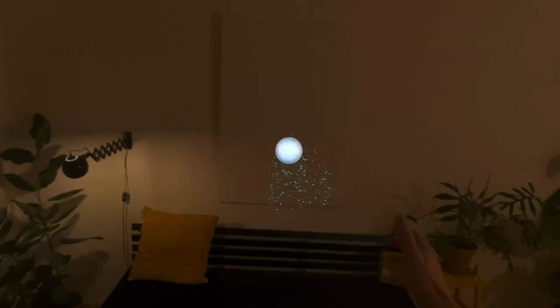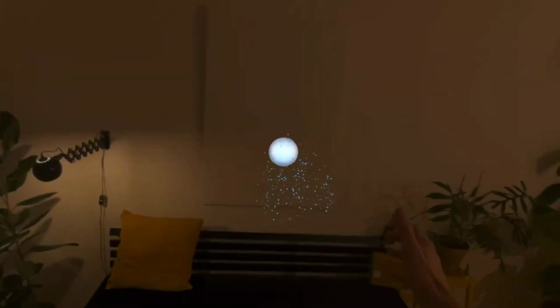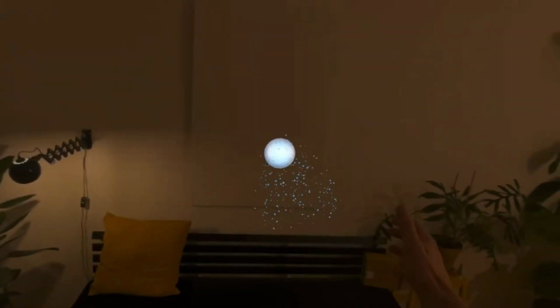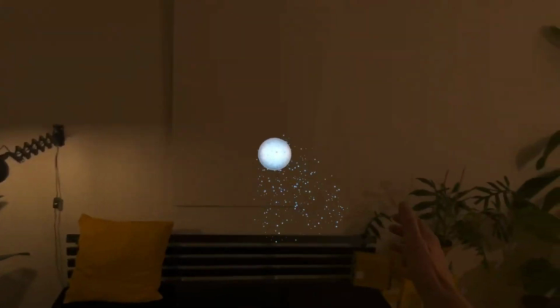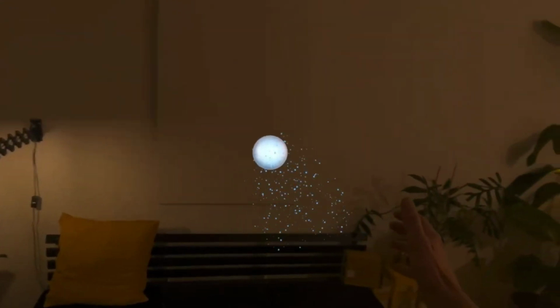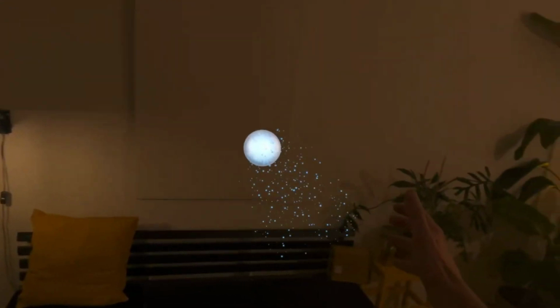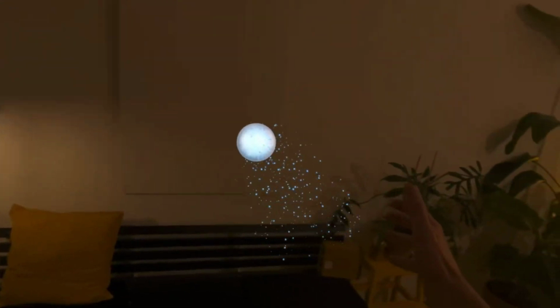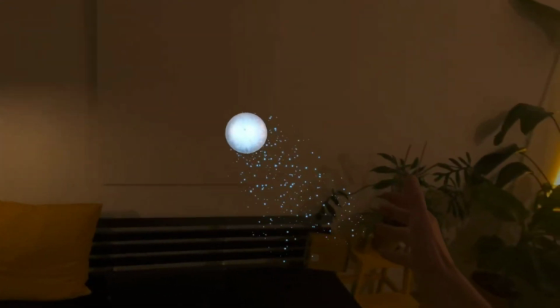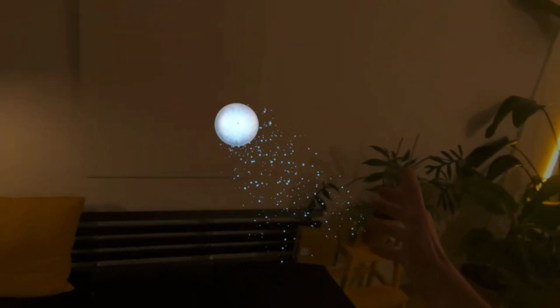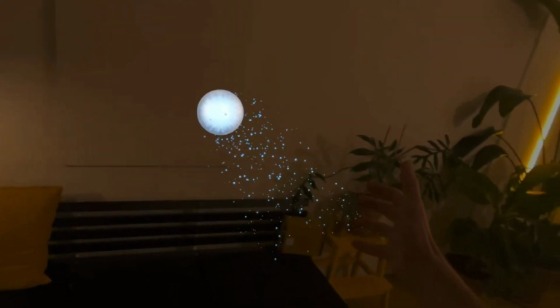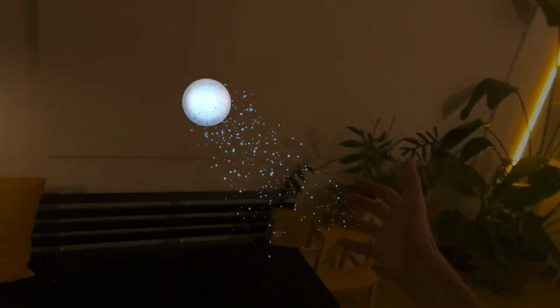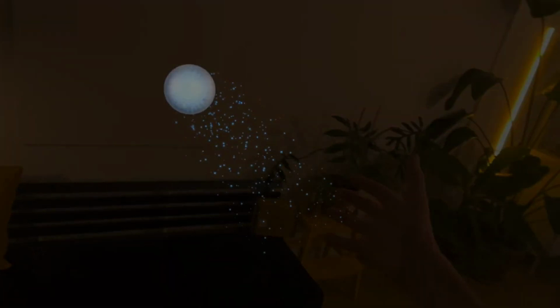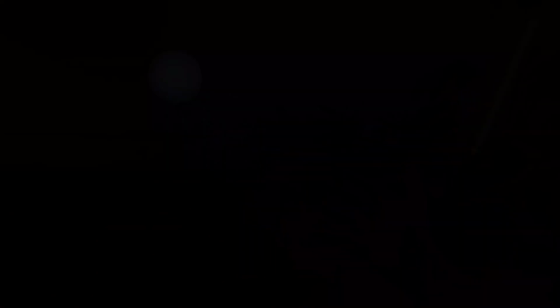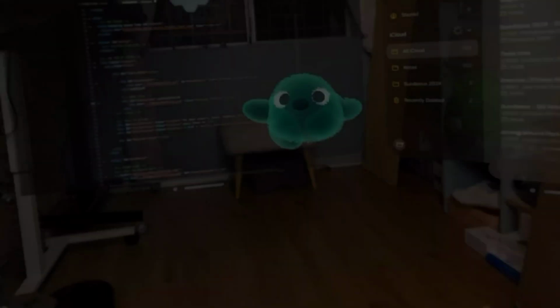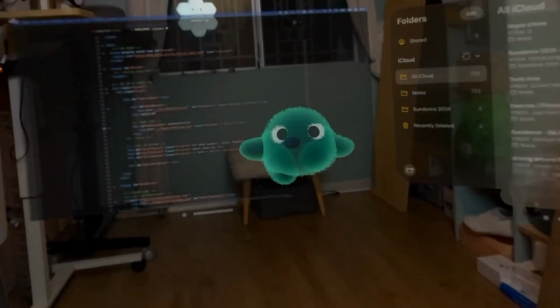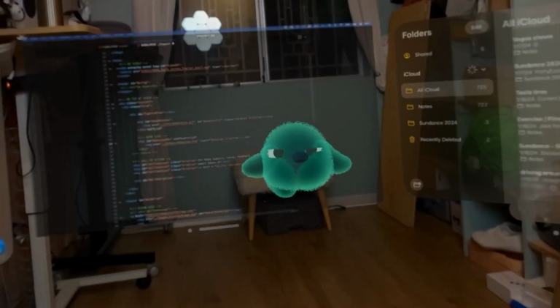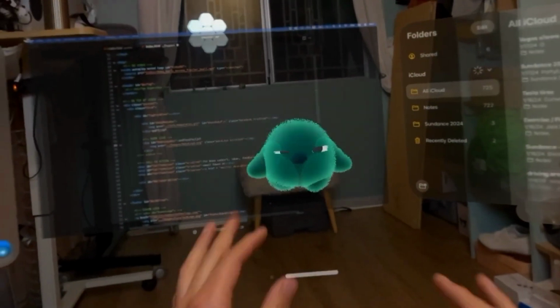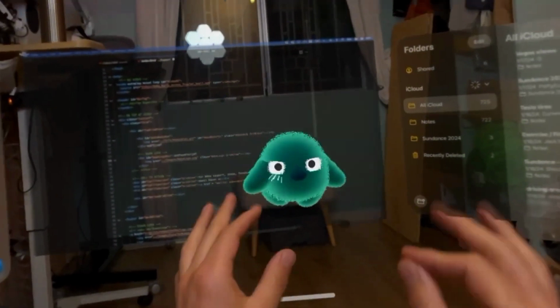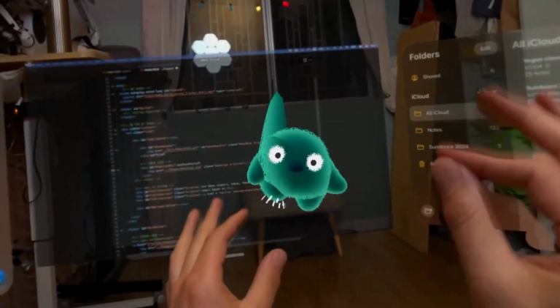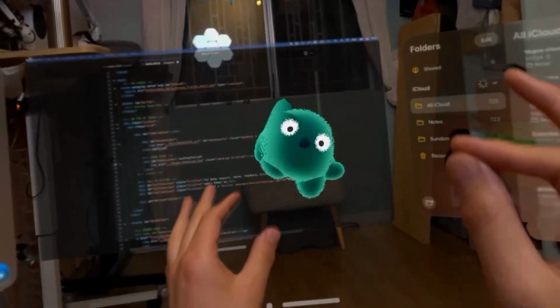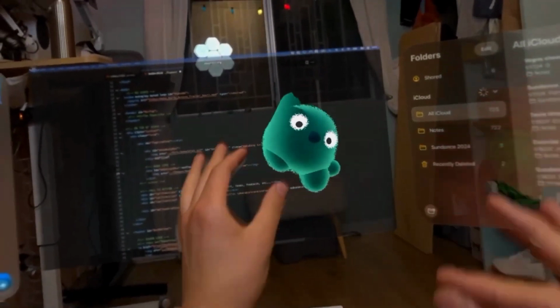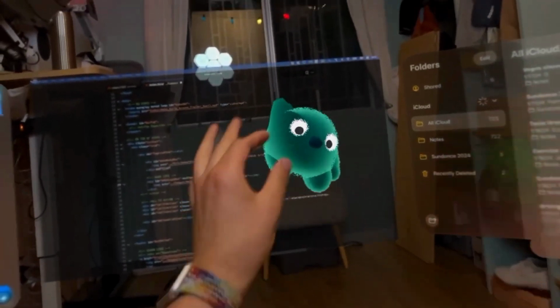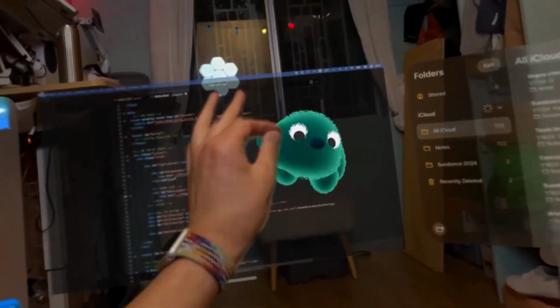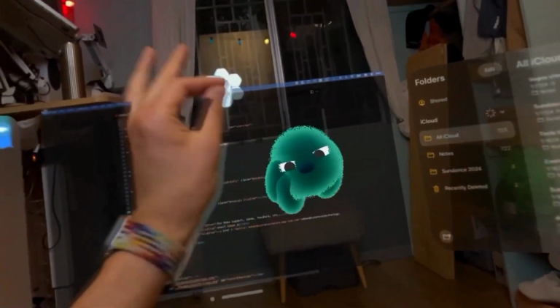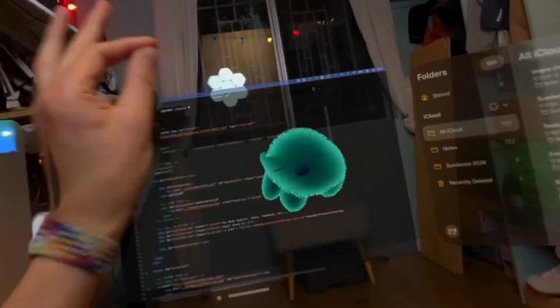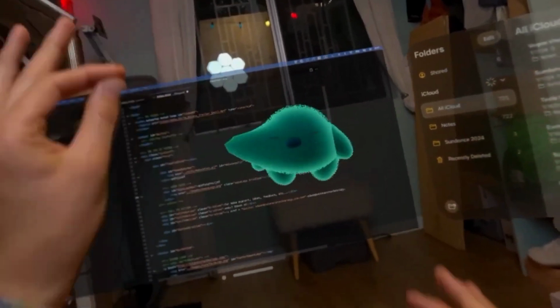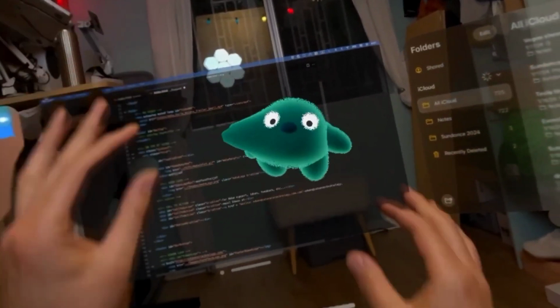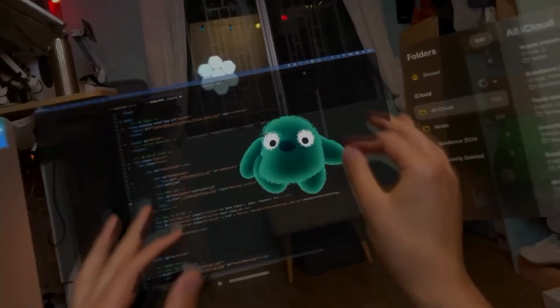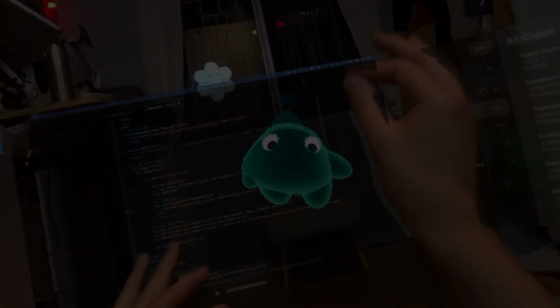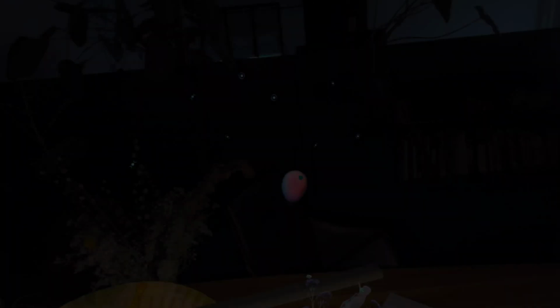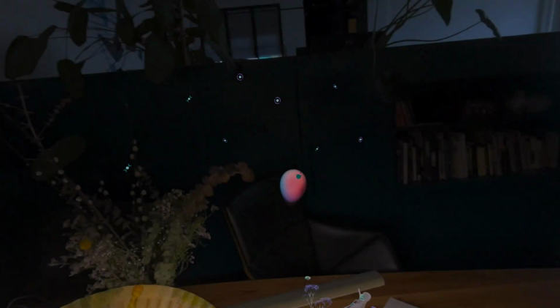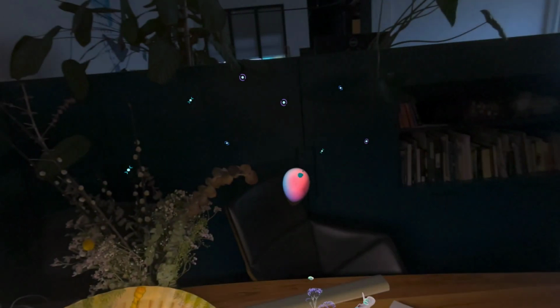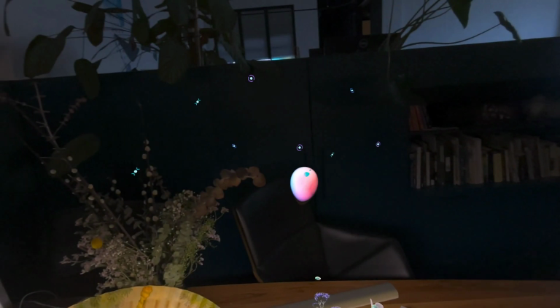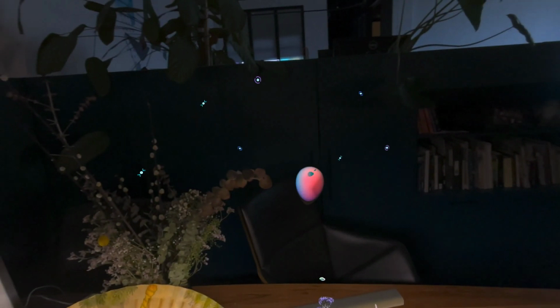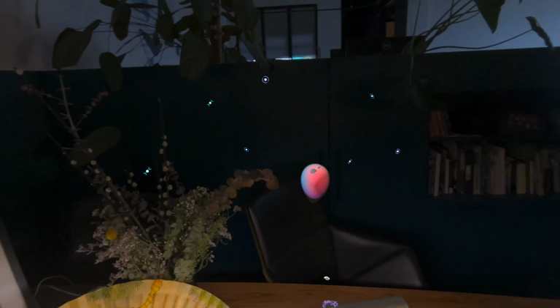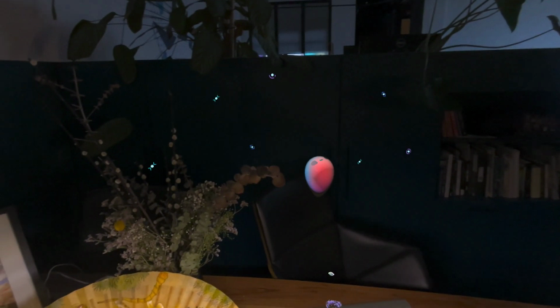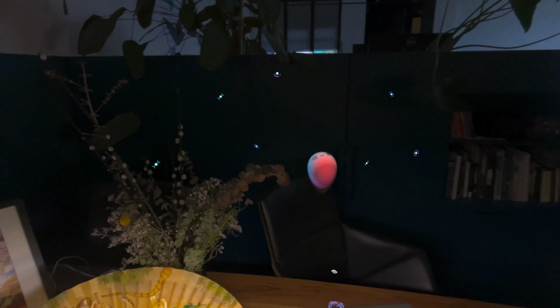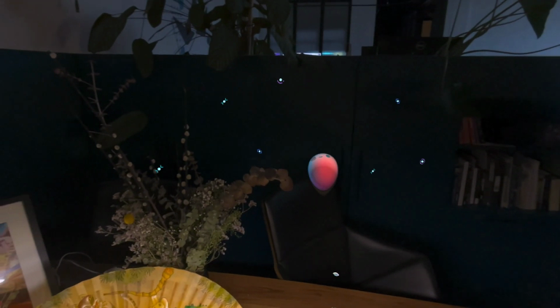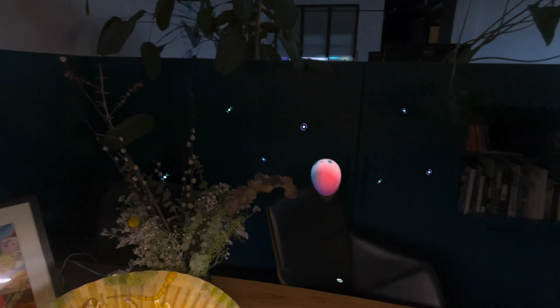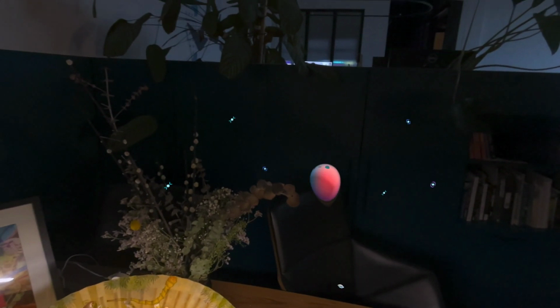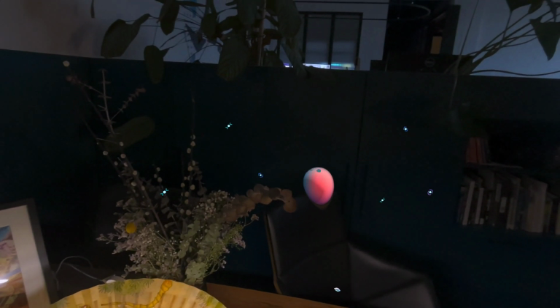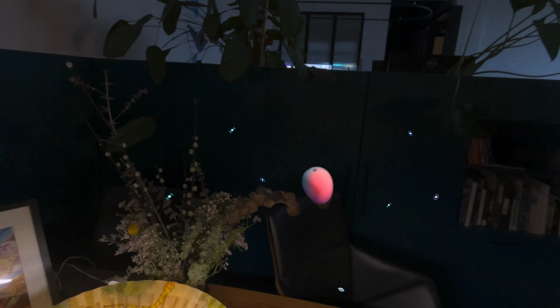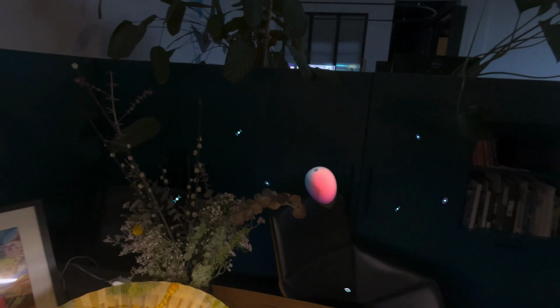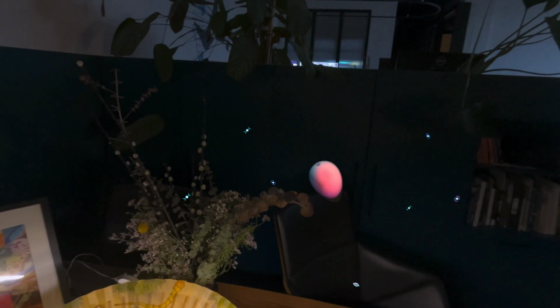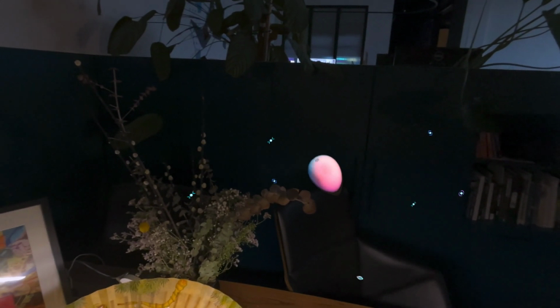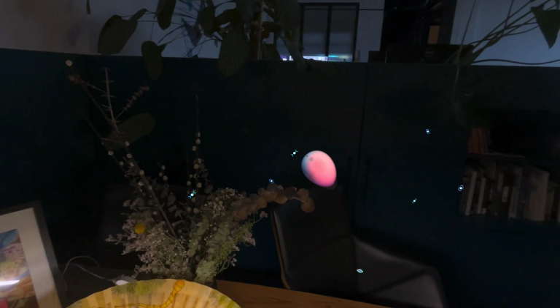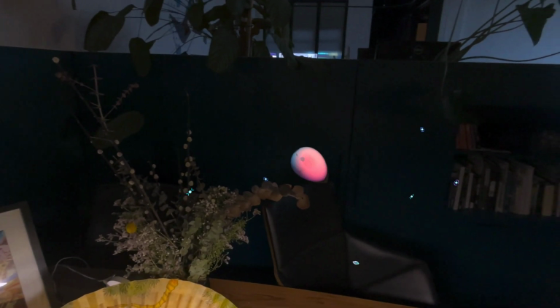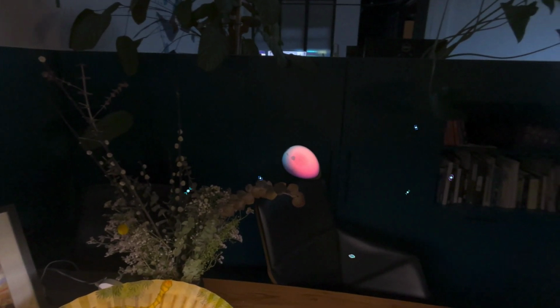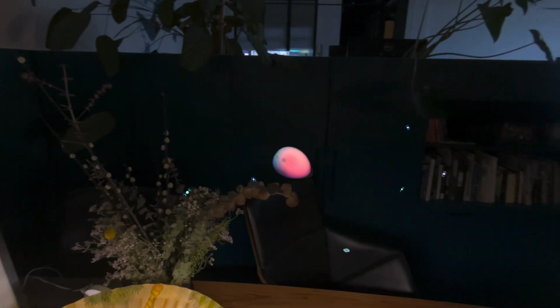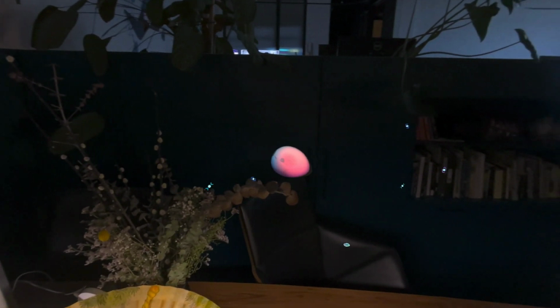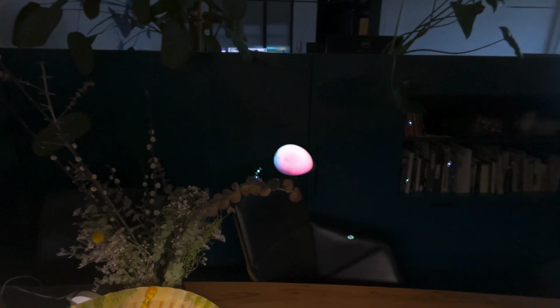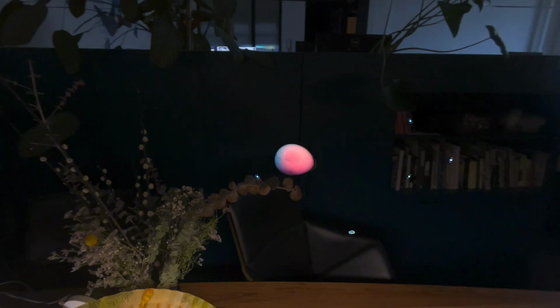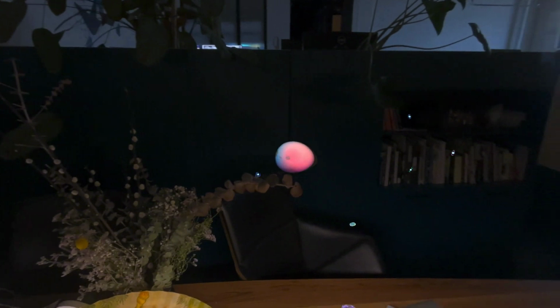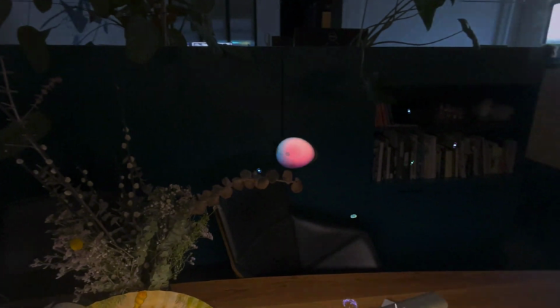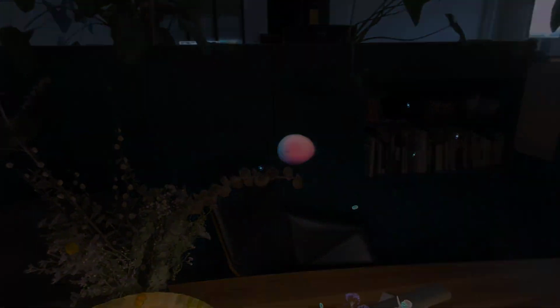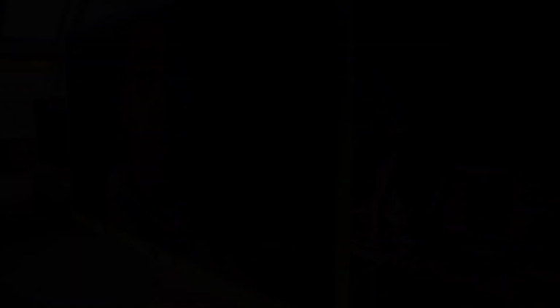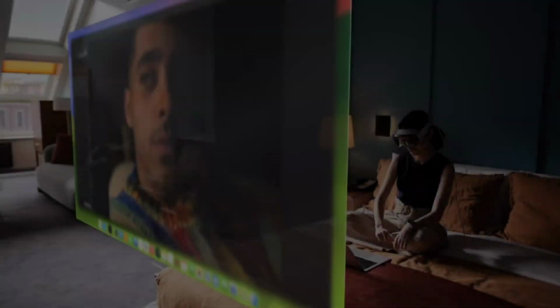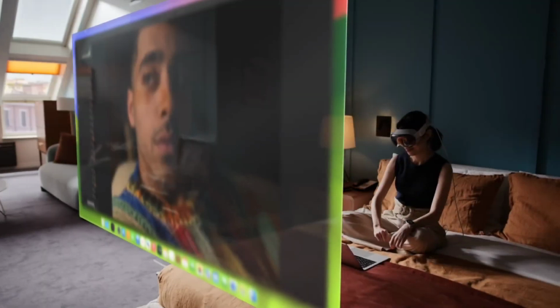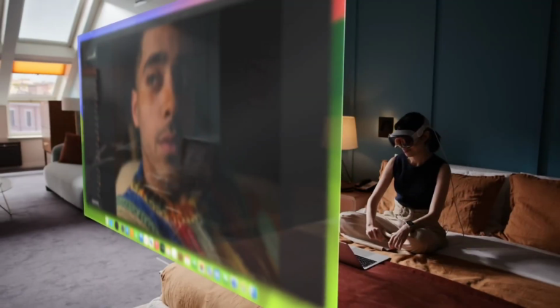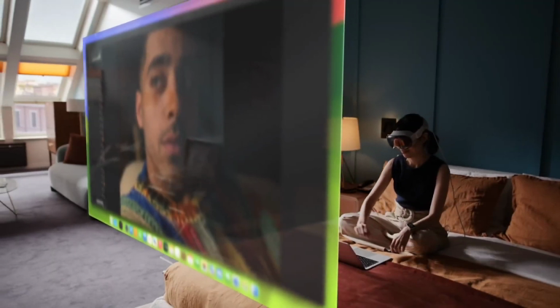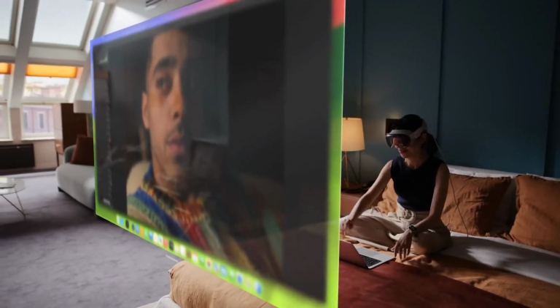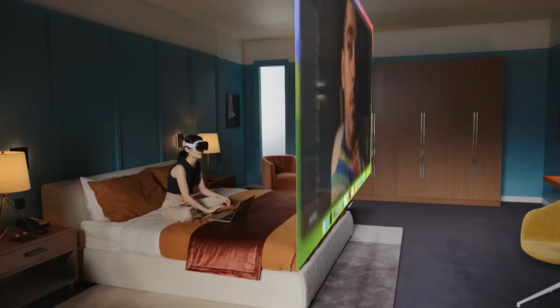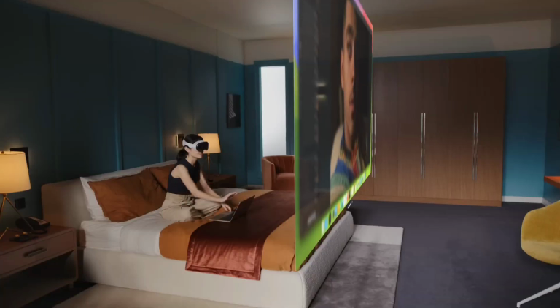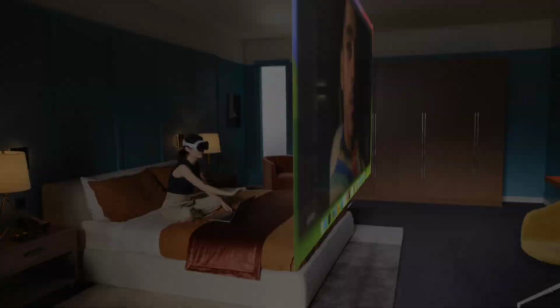In this video, I'm gonna talk about a VR app that will turn your MetaQuest into a spatial computer like the Vision Pro.